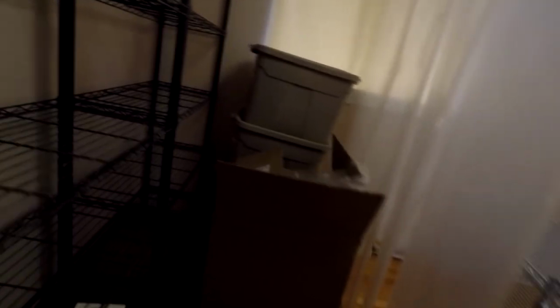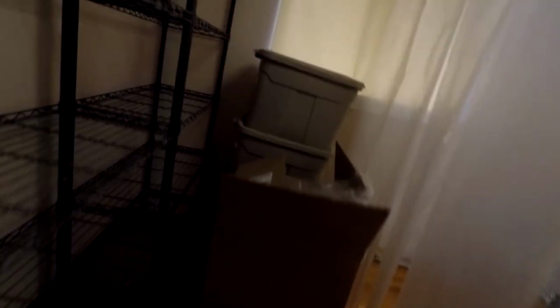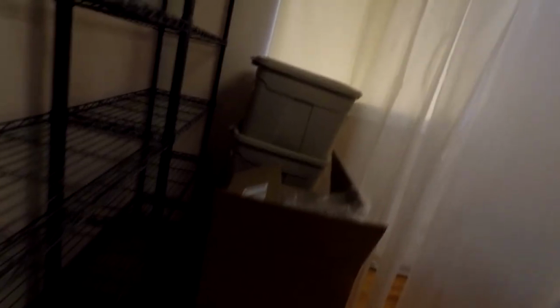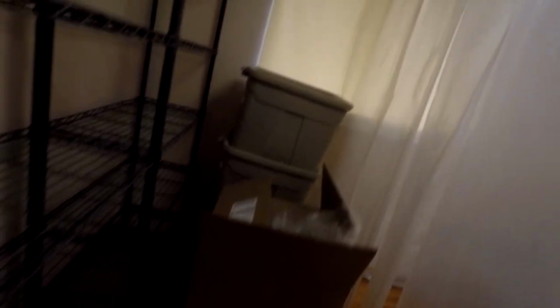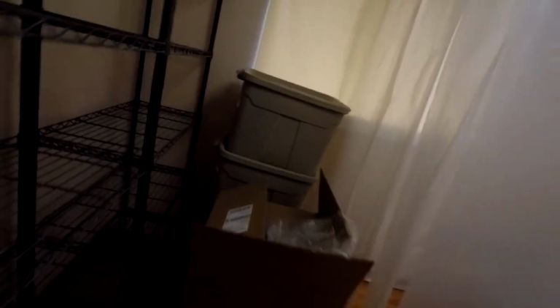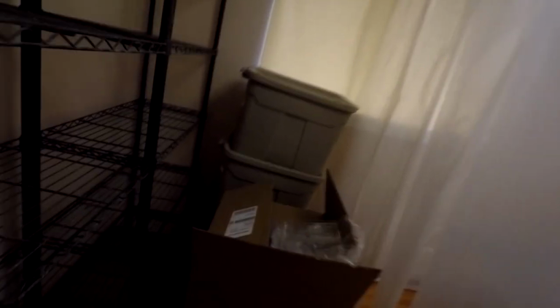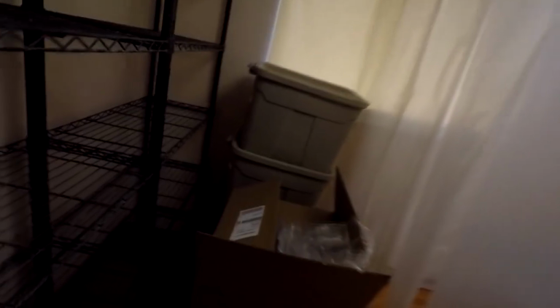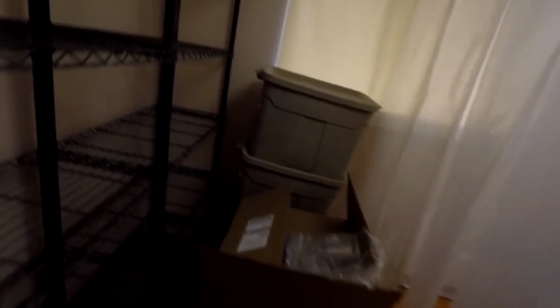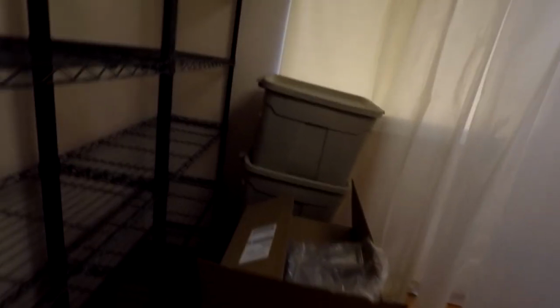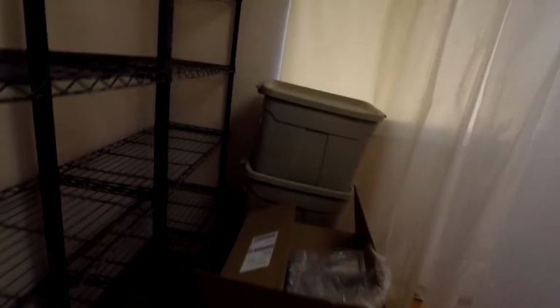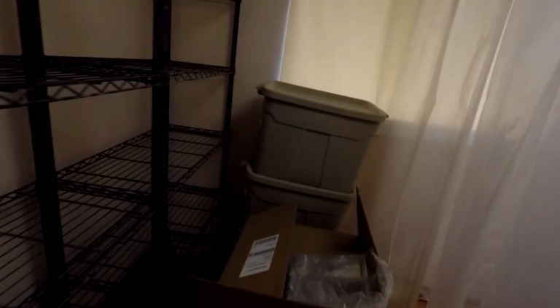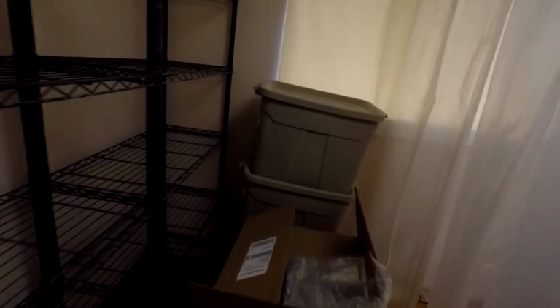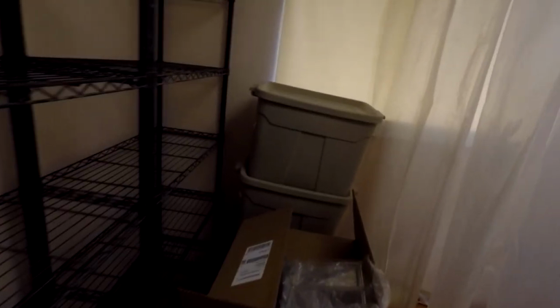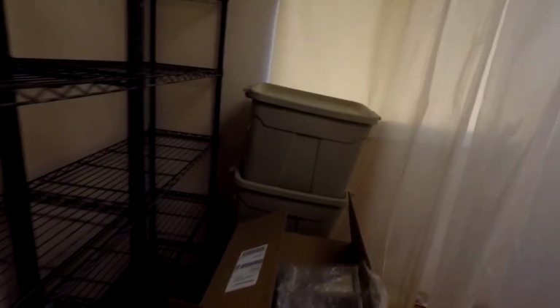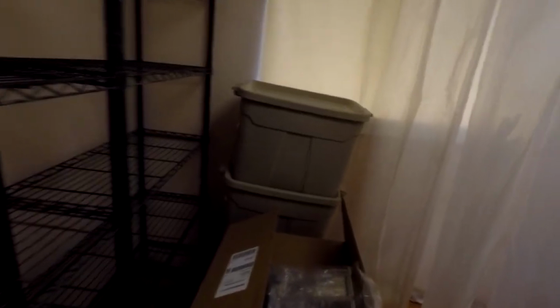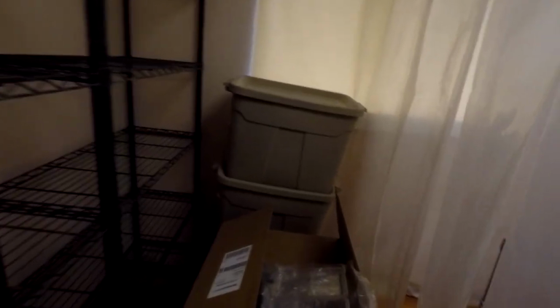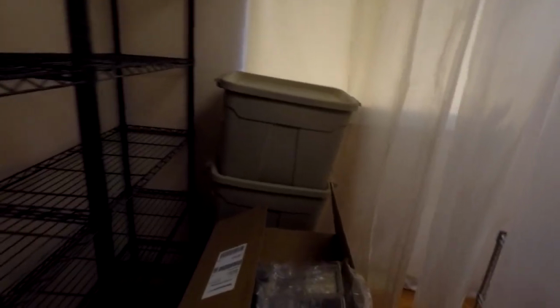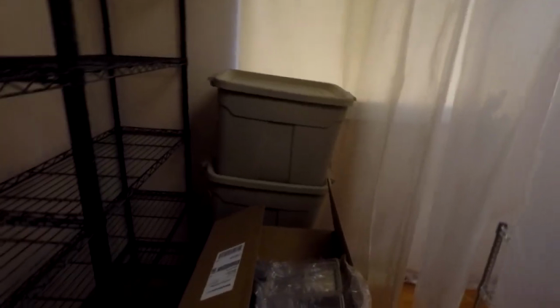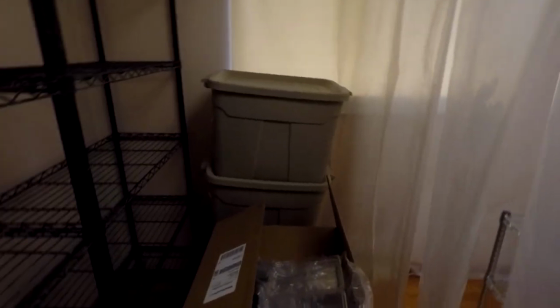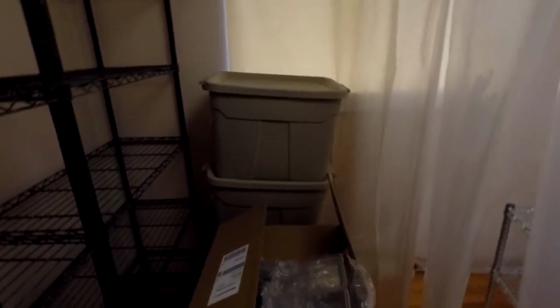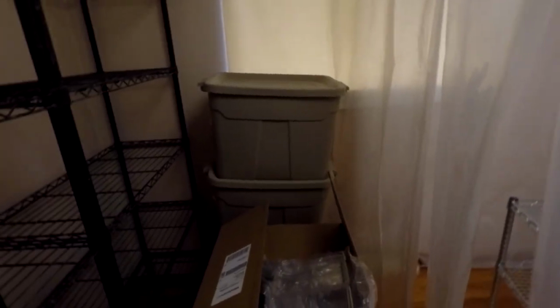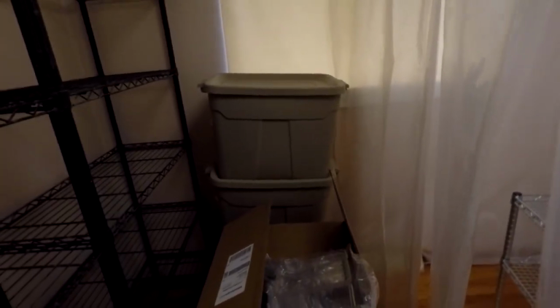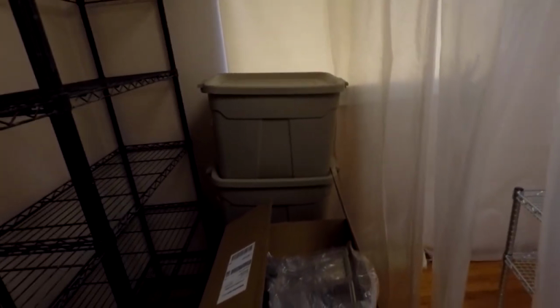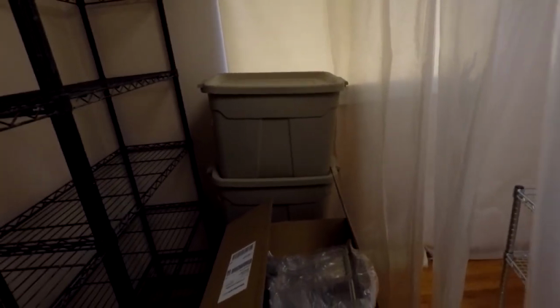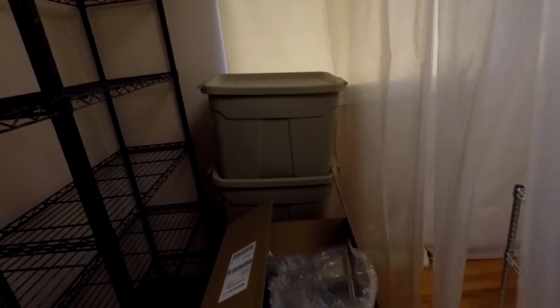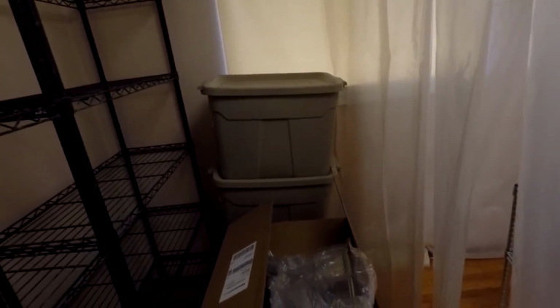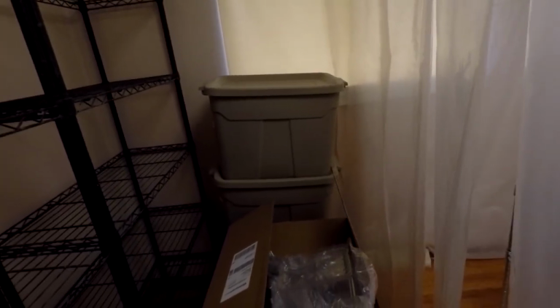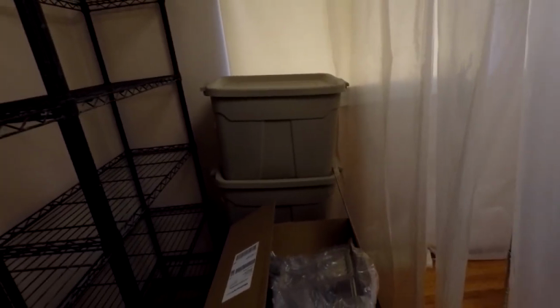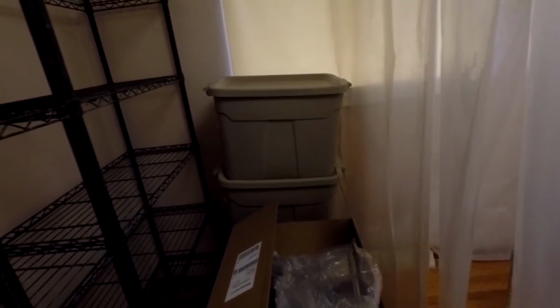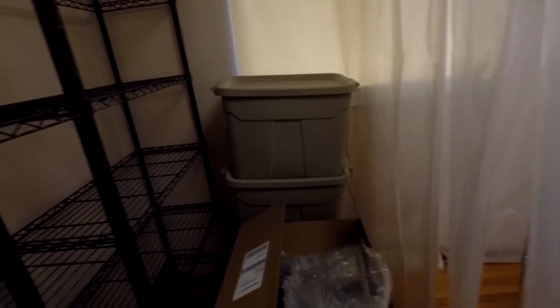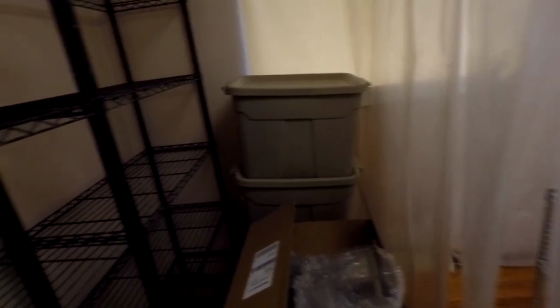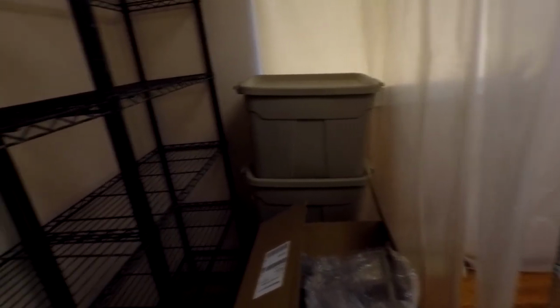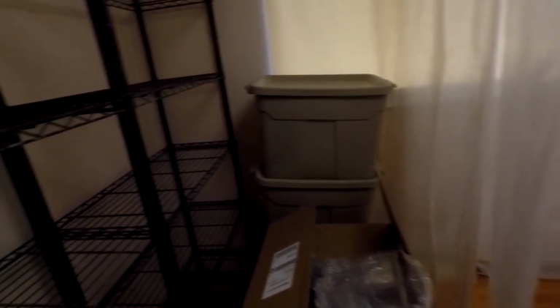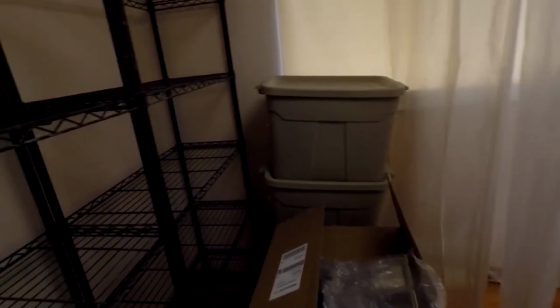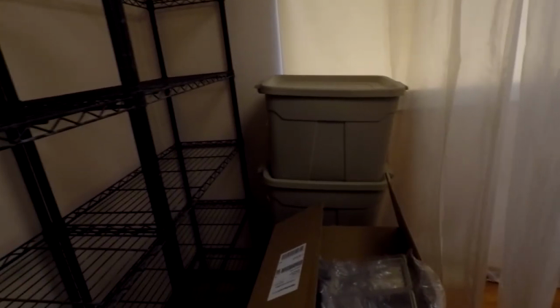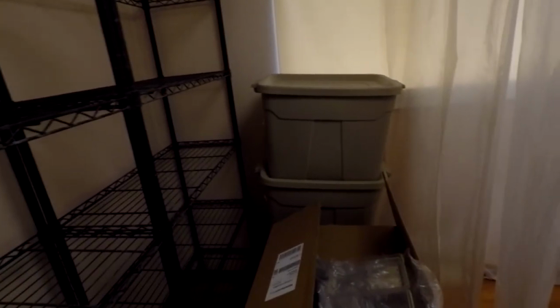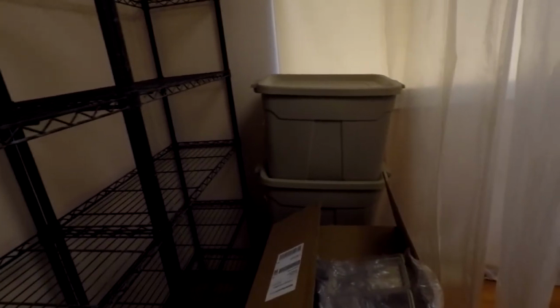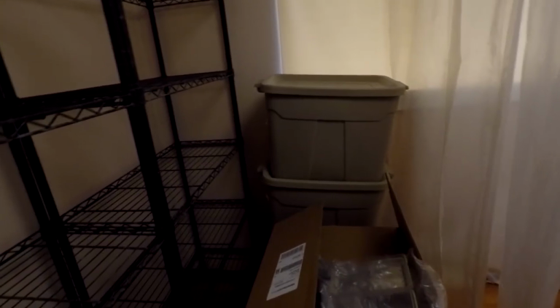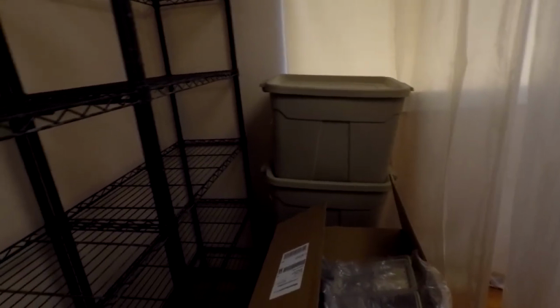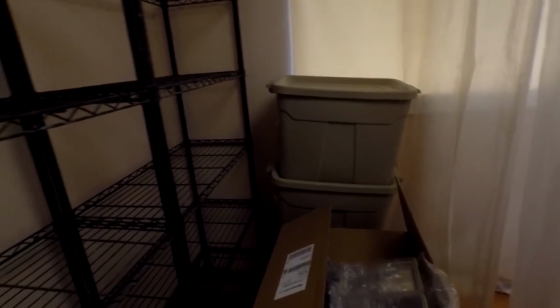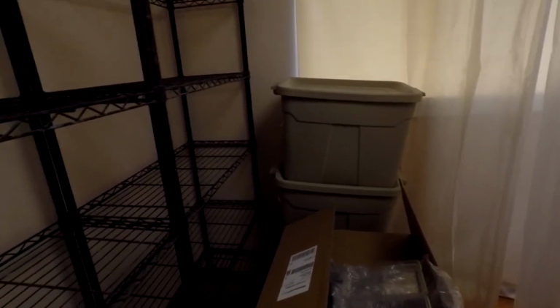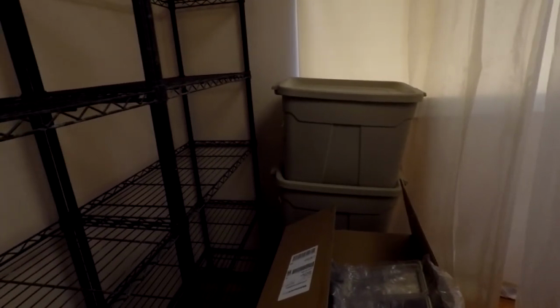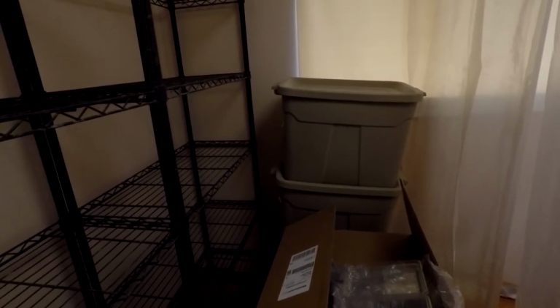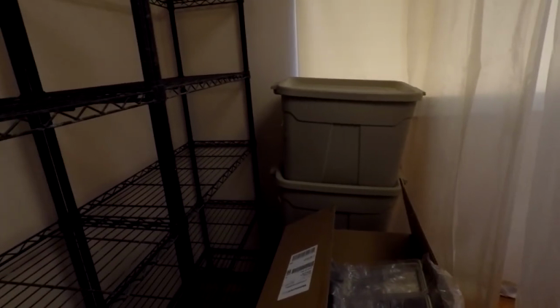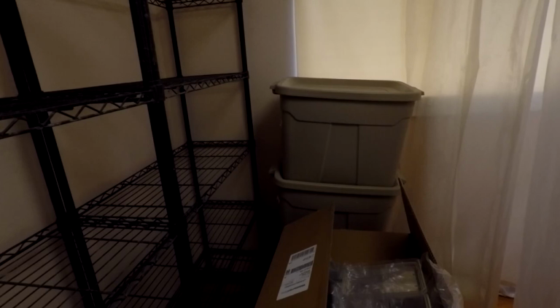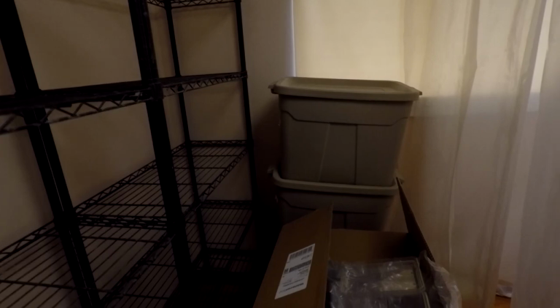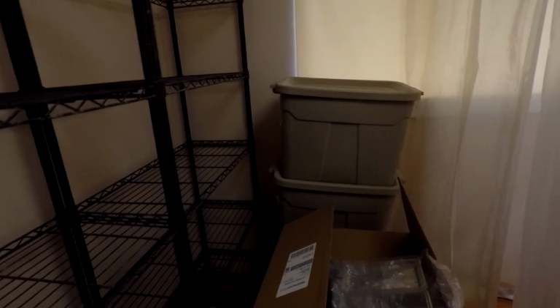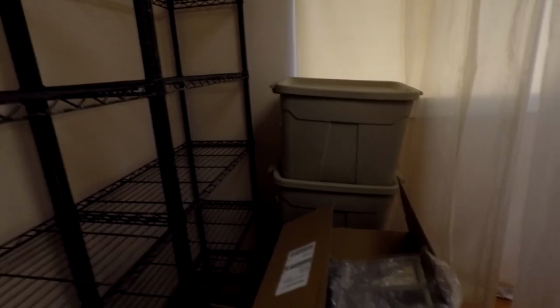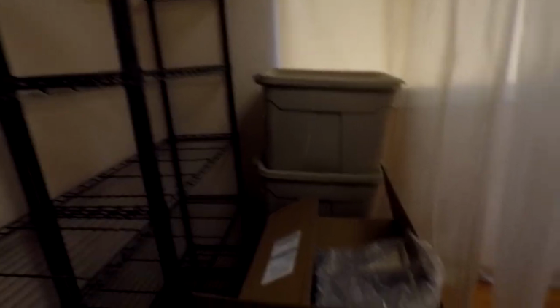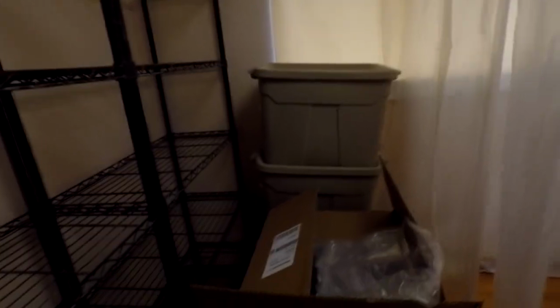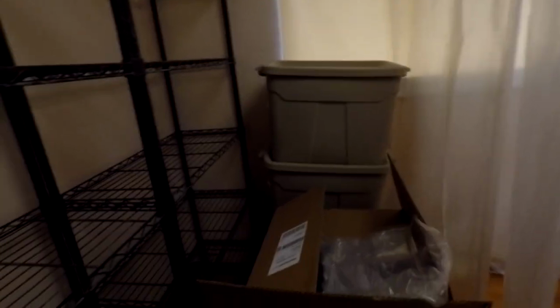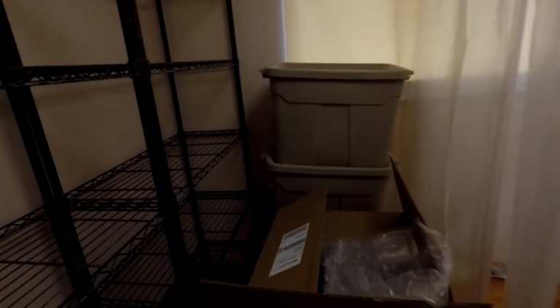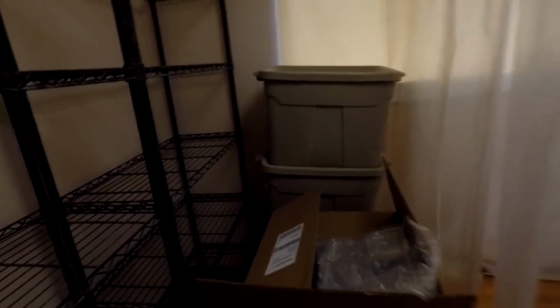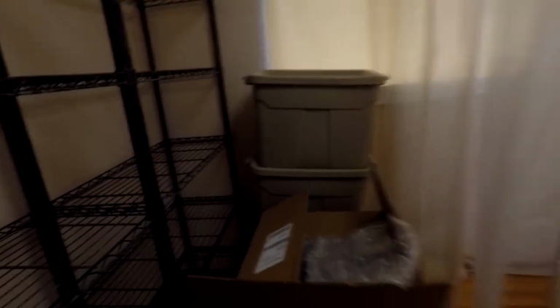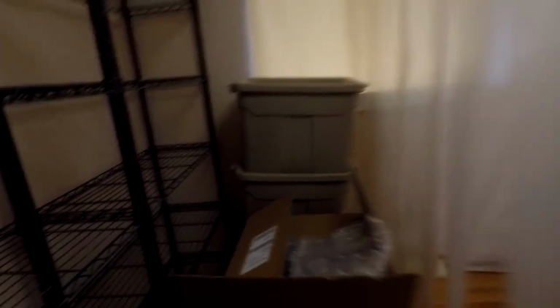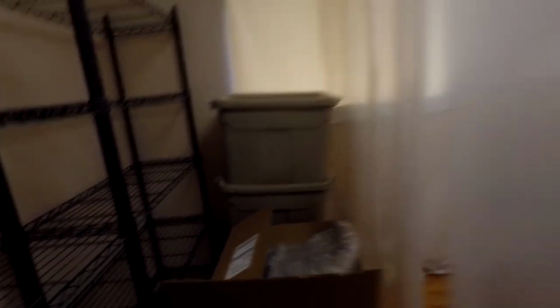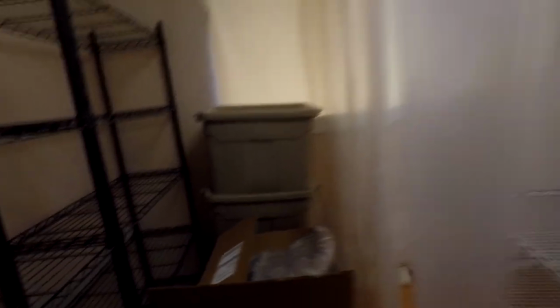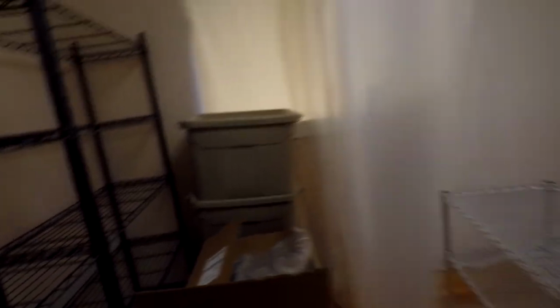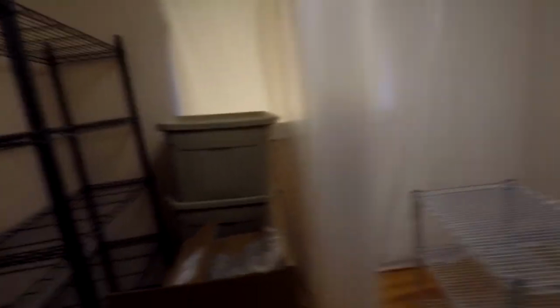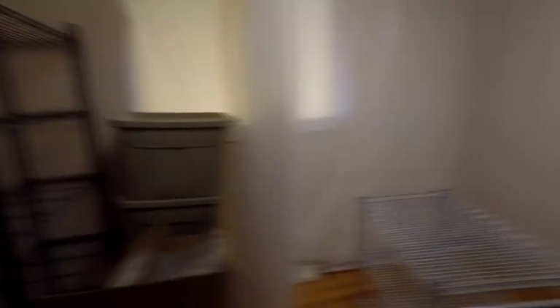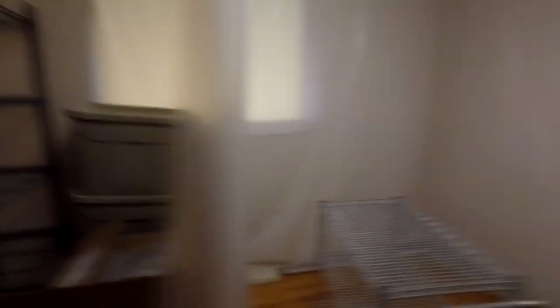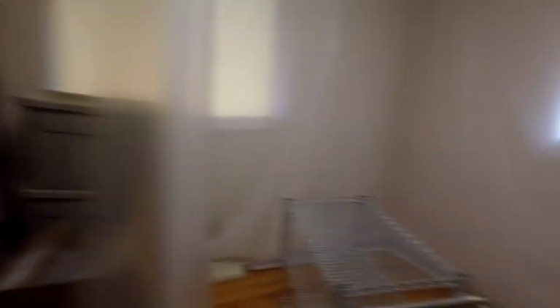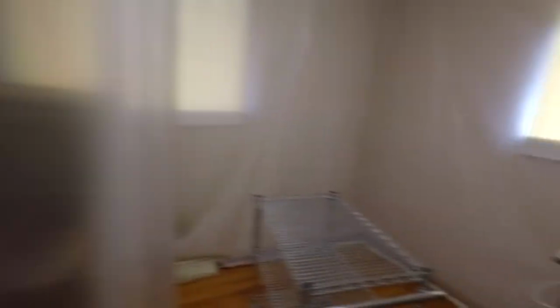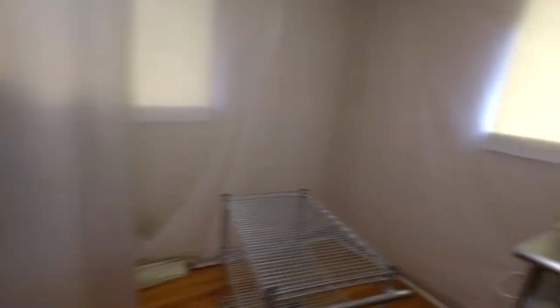Got all my bins that I use. I'll be cleaning those out with some bleach wipes before I use them.